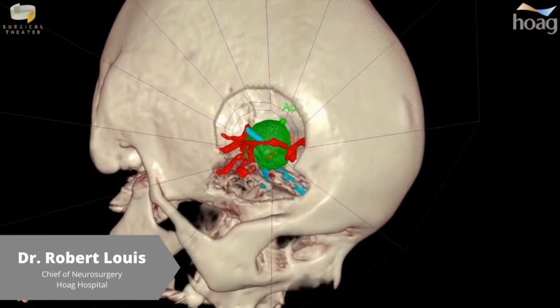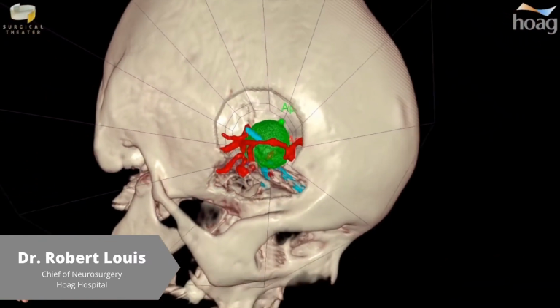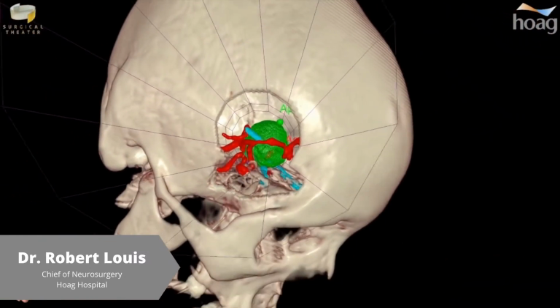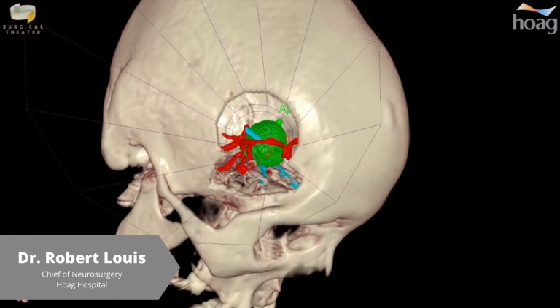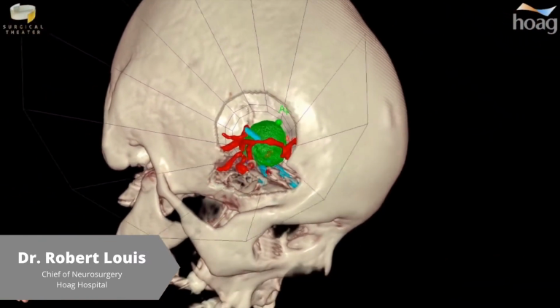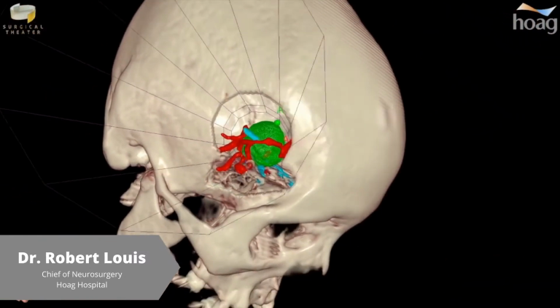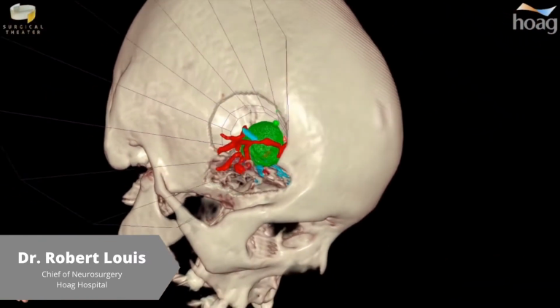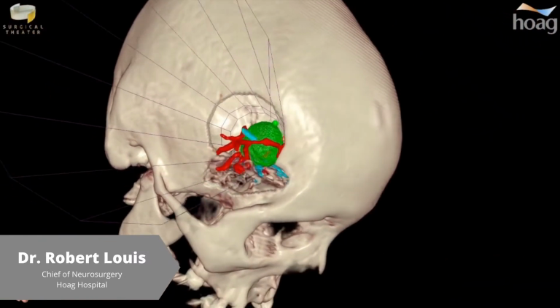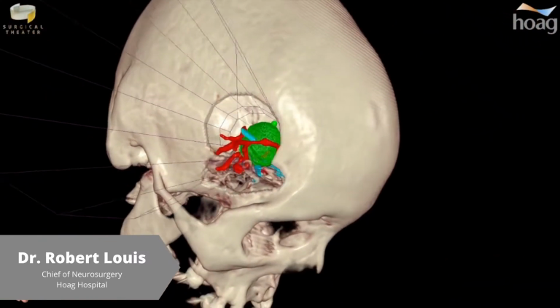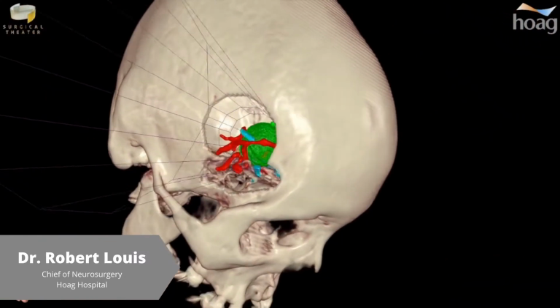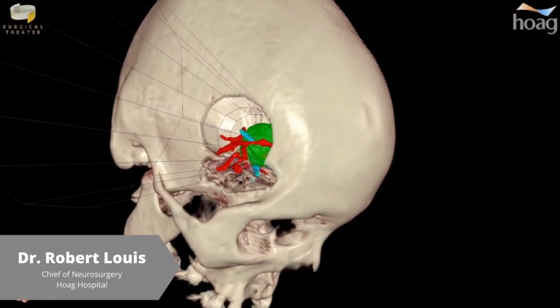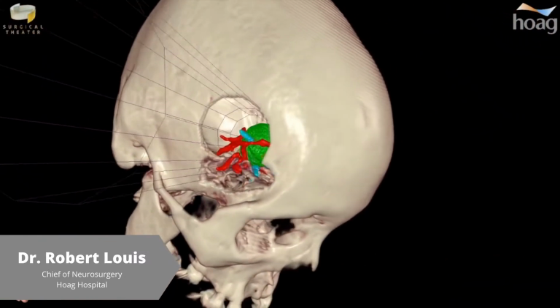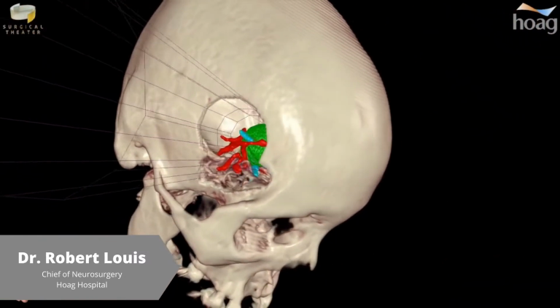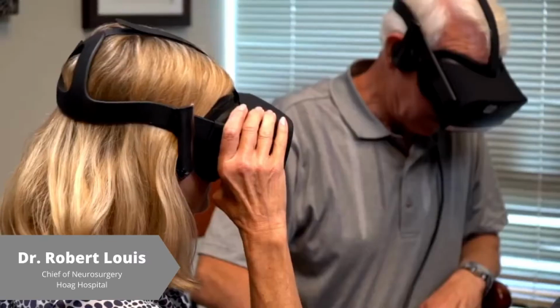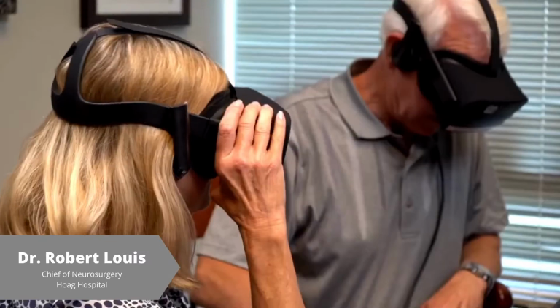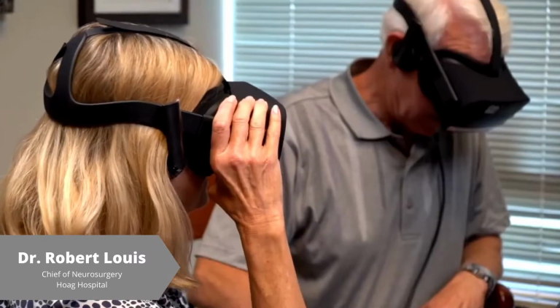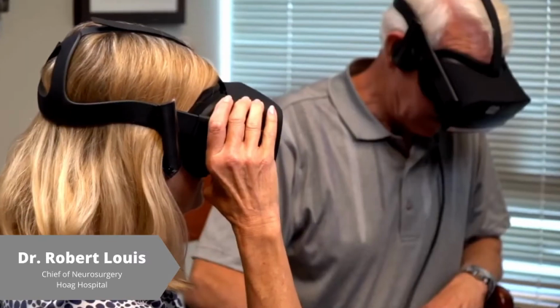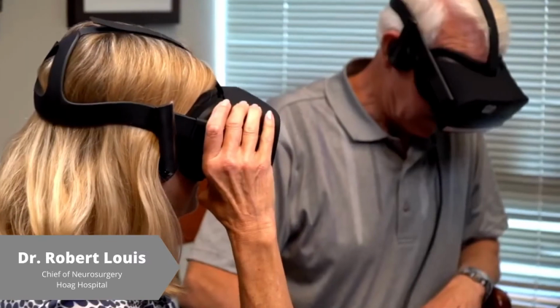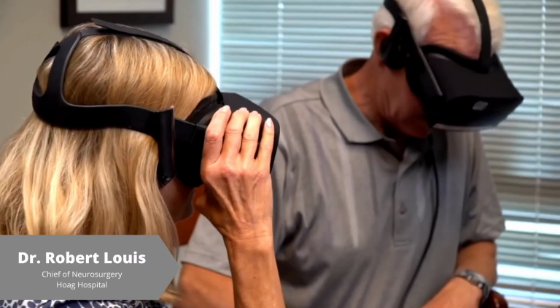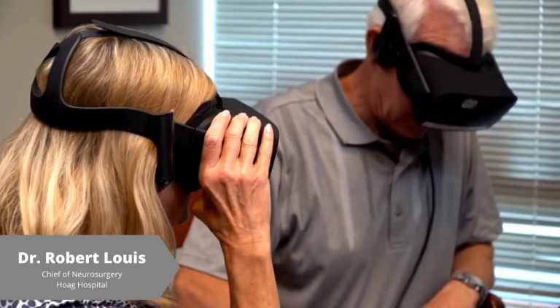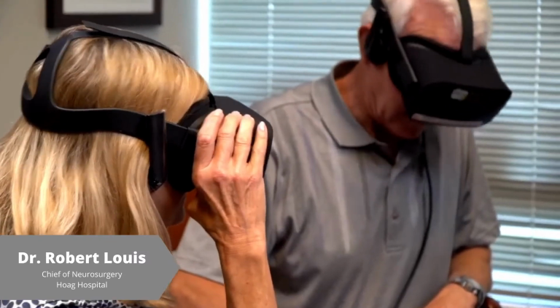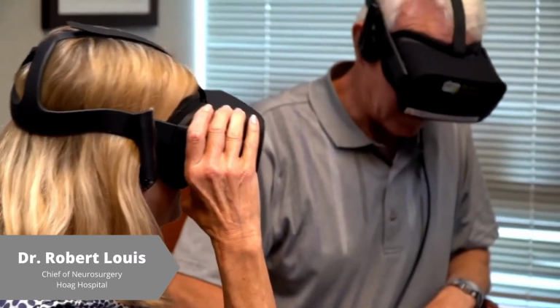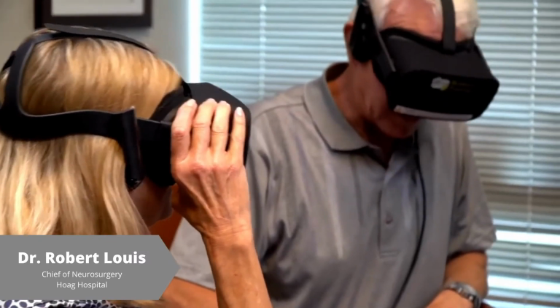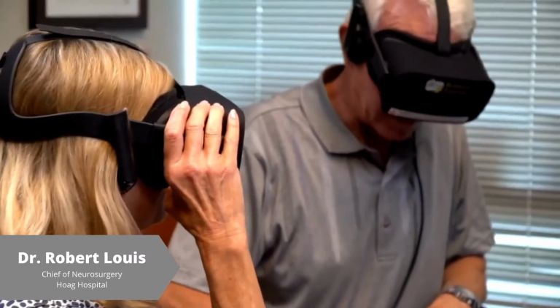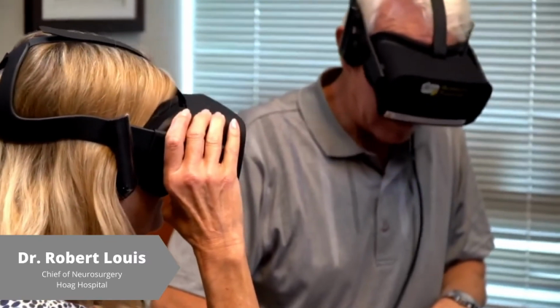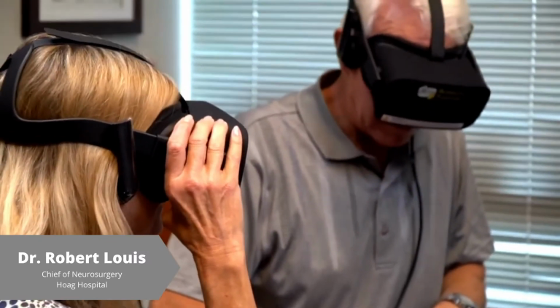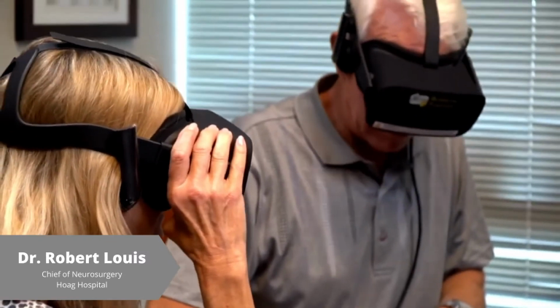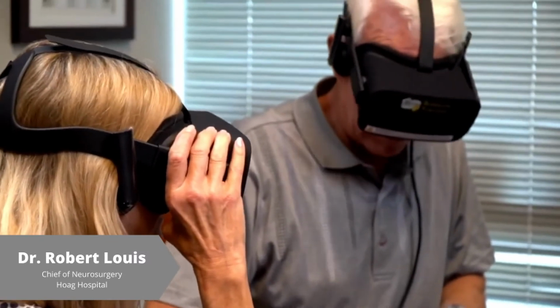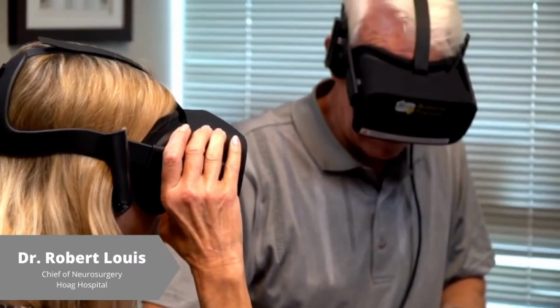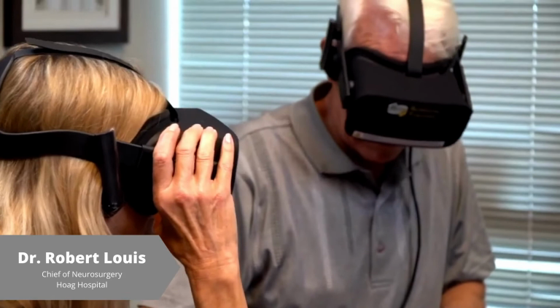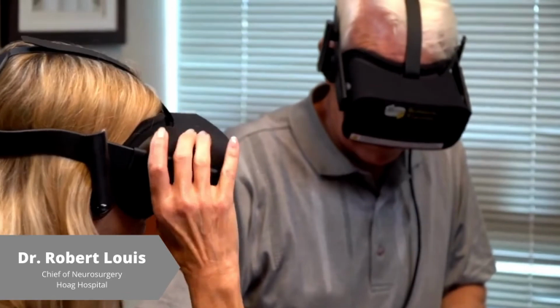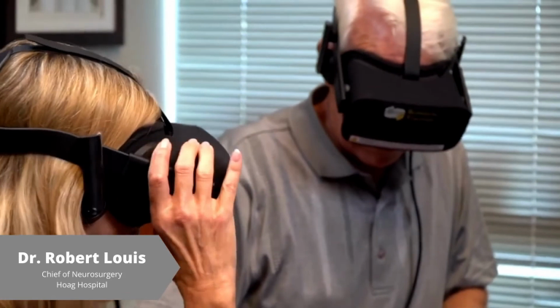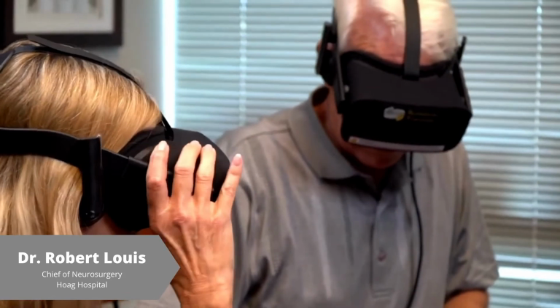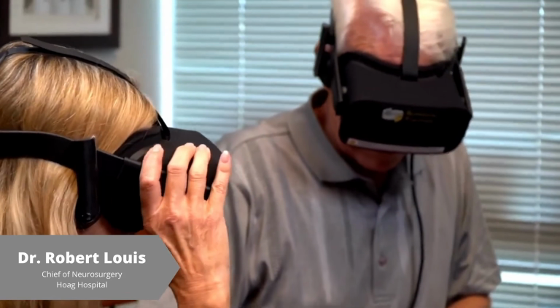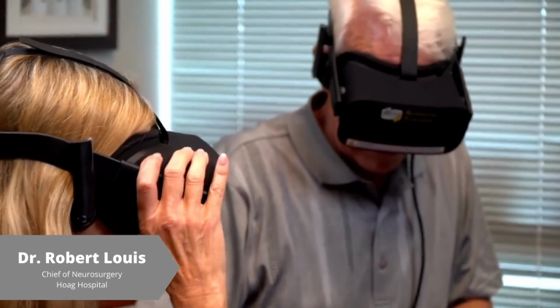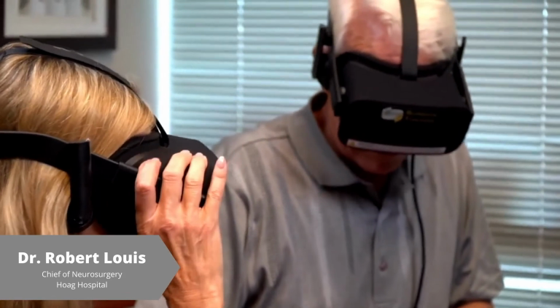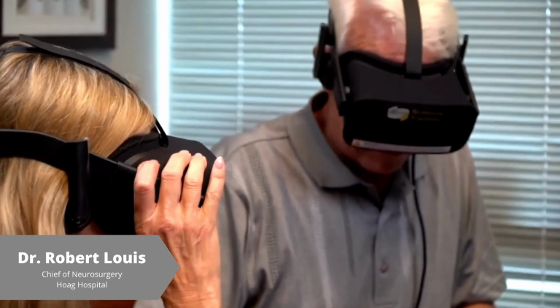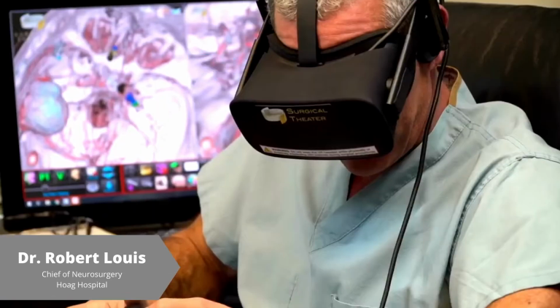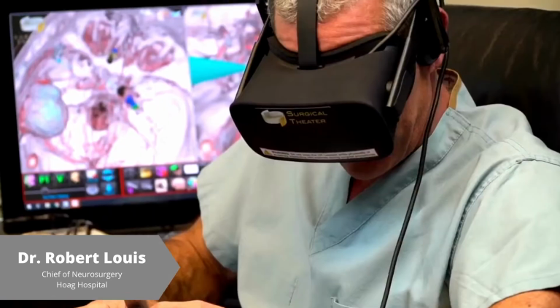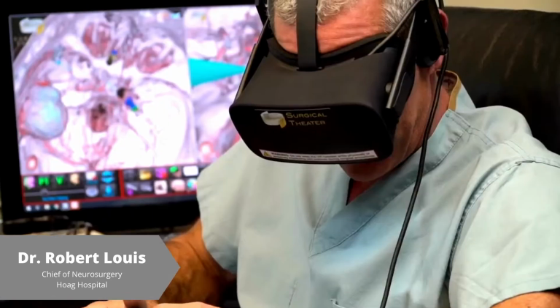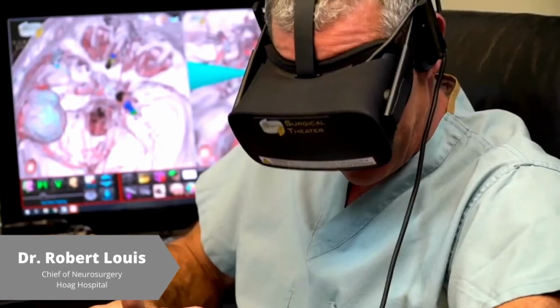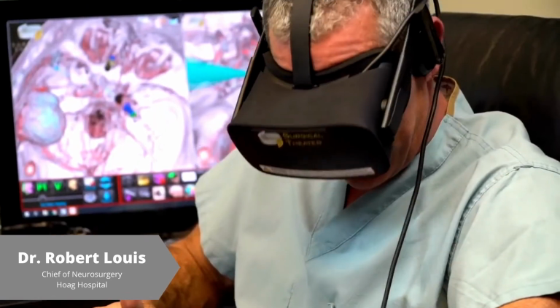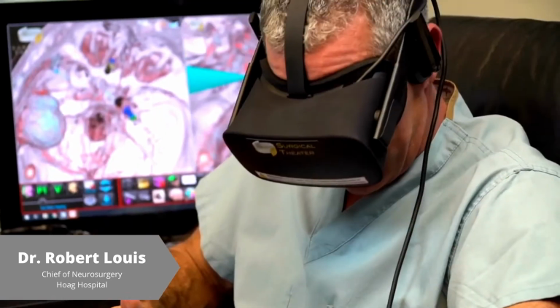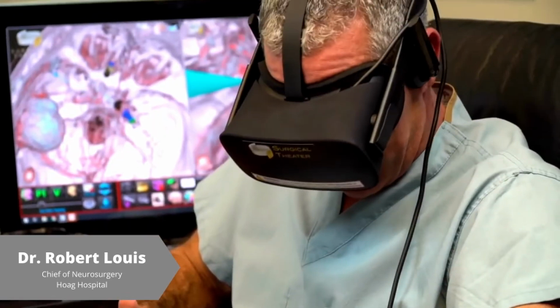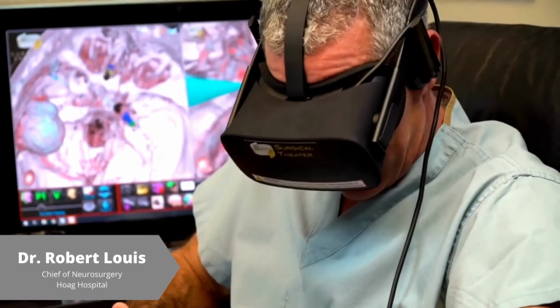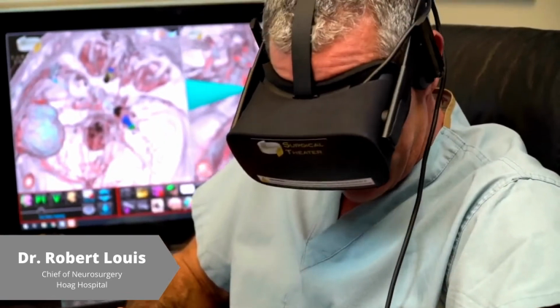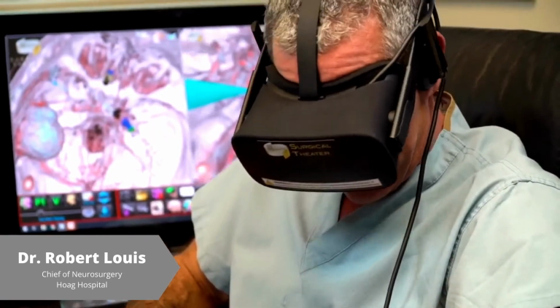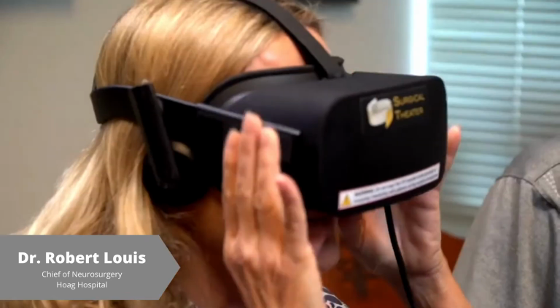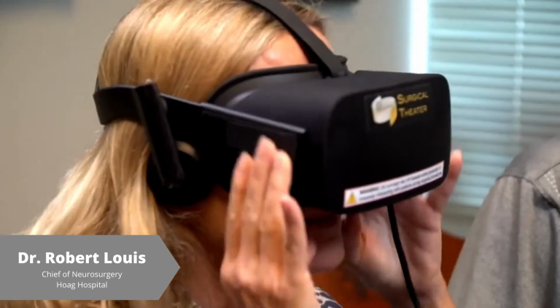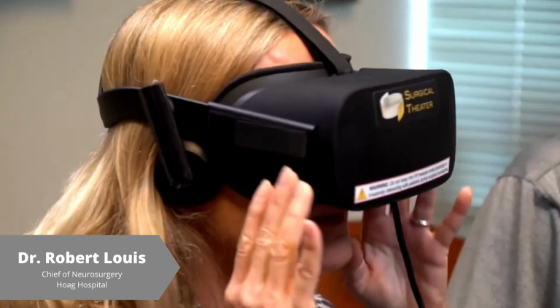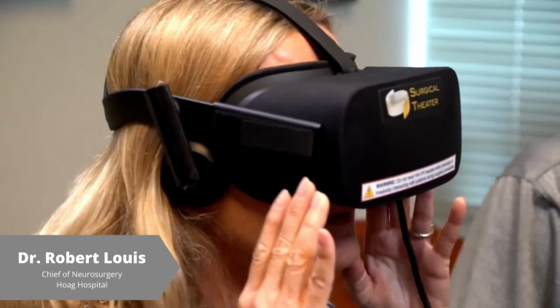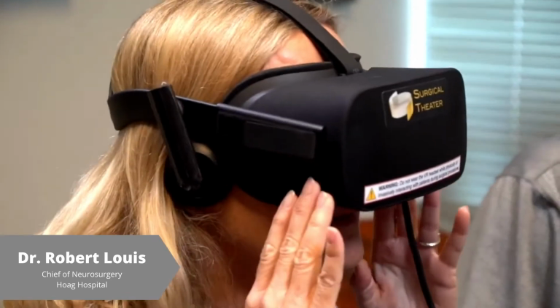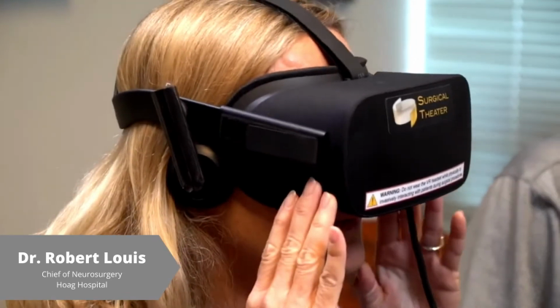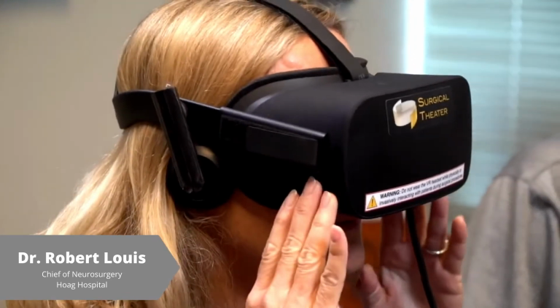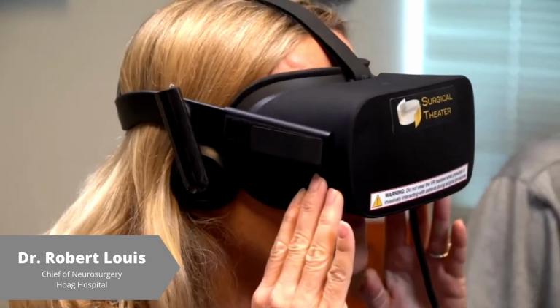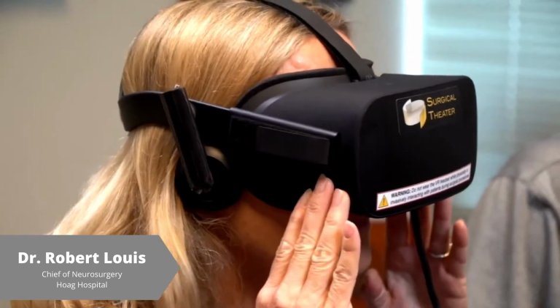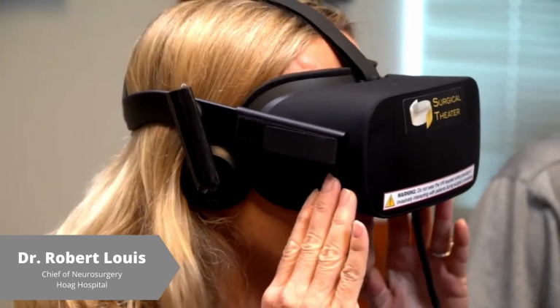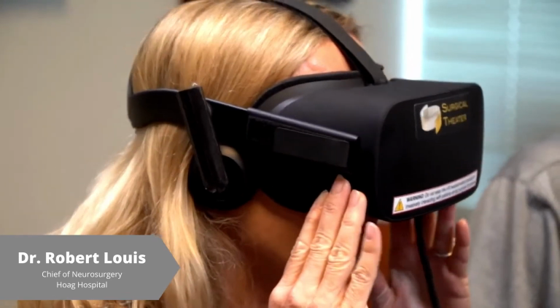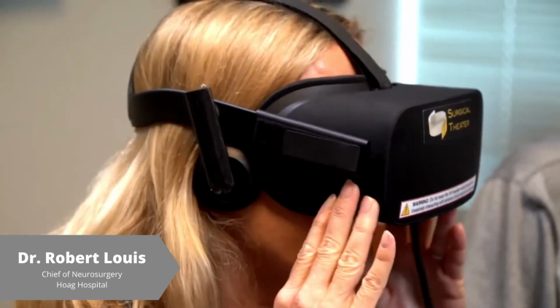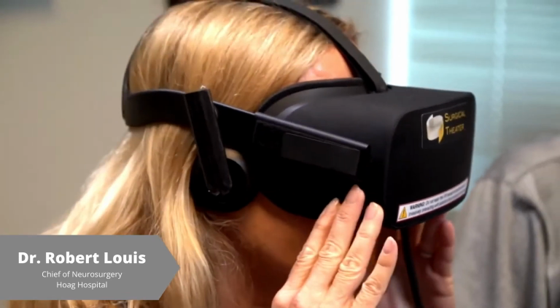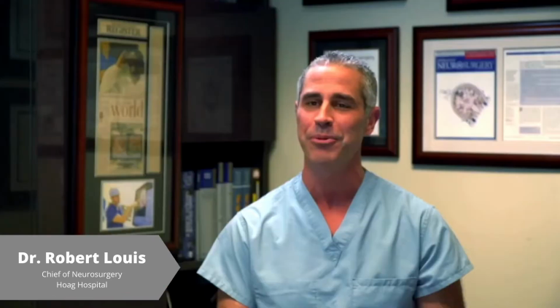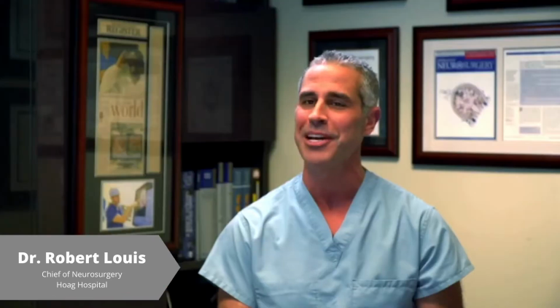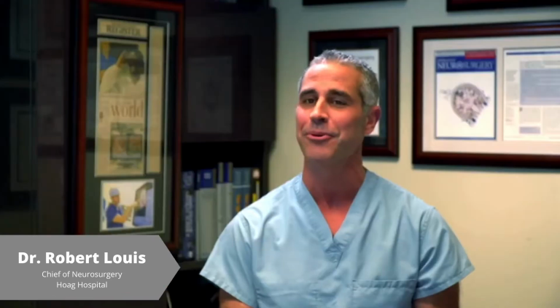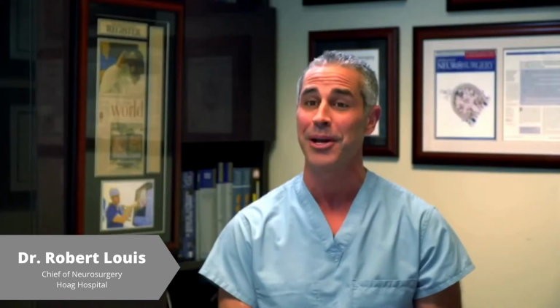It kind of gives them immediate, like, 'I get it, I understand.' And they get excited about it. They're like, 'All right, let's get in there and get this thing out.' It's pretty incredible, actually.